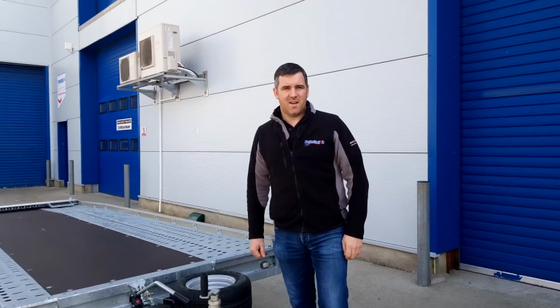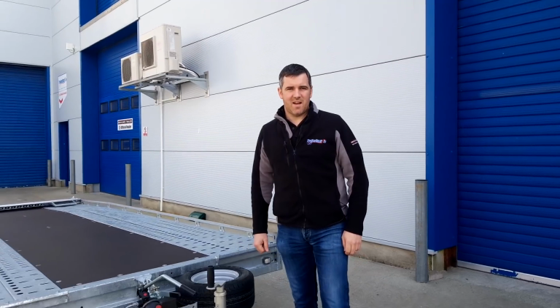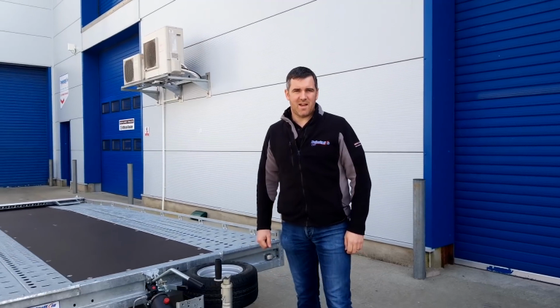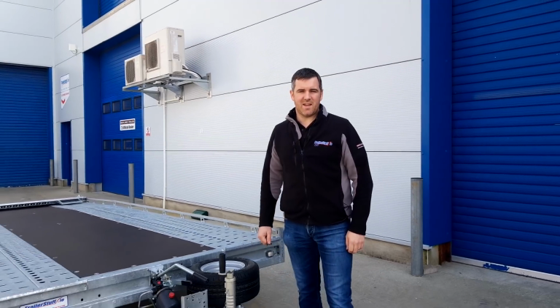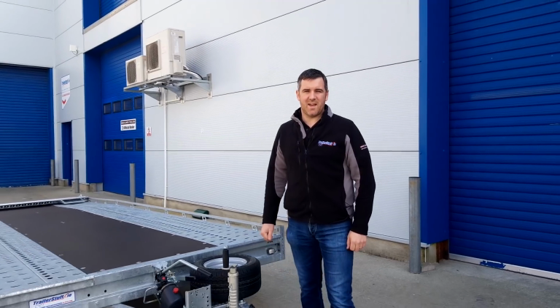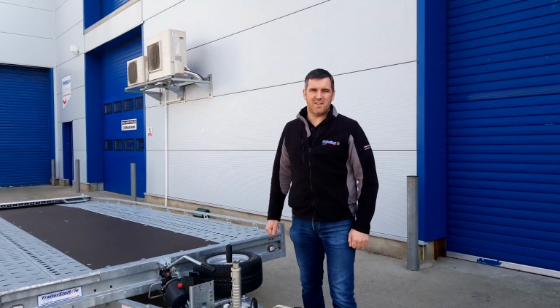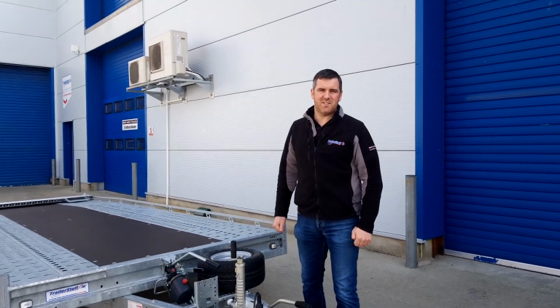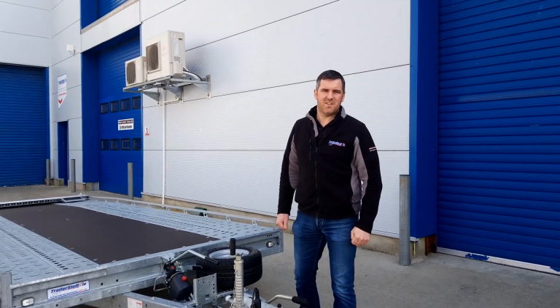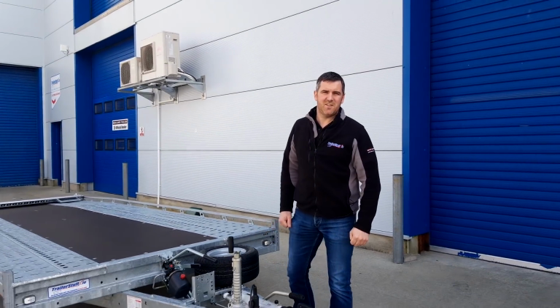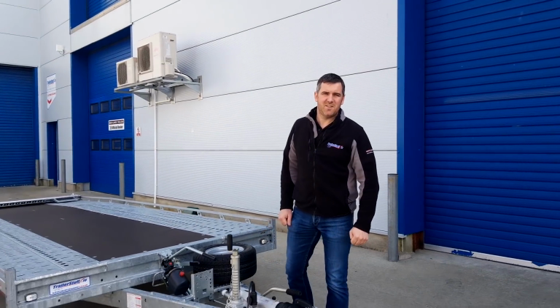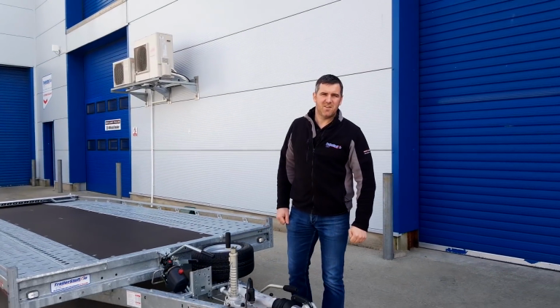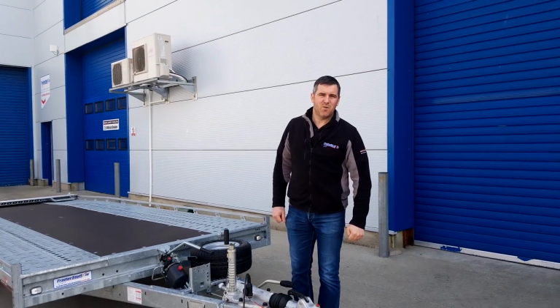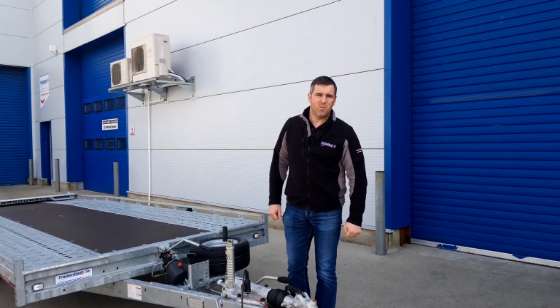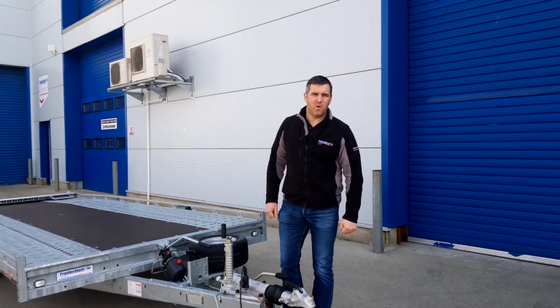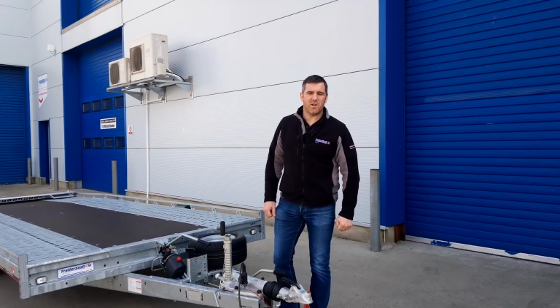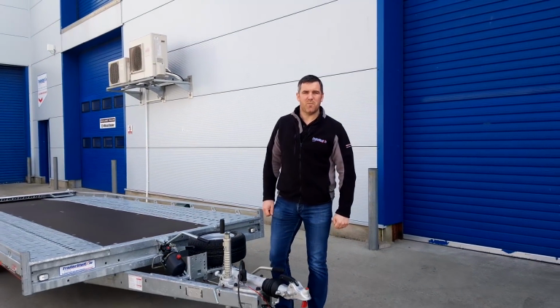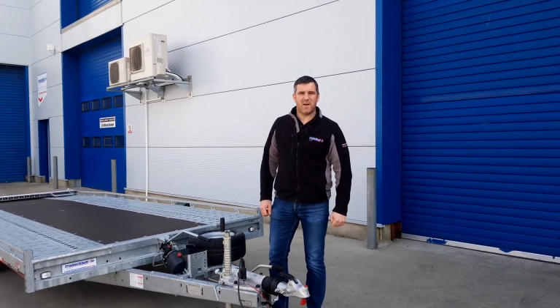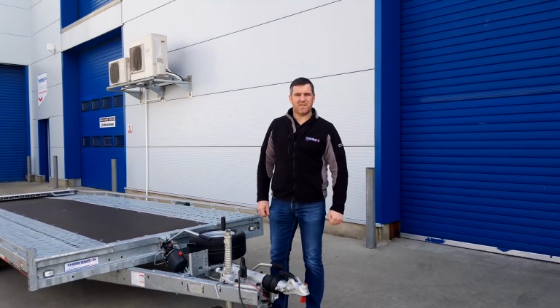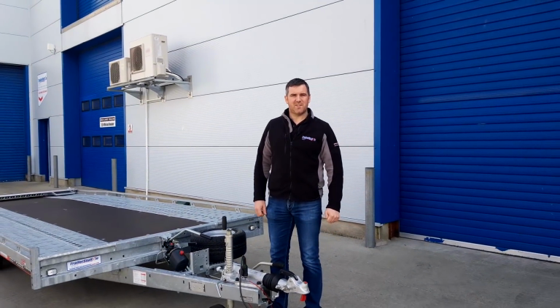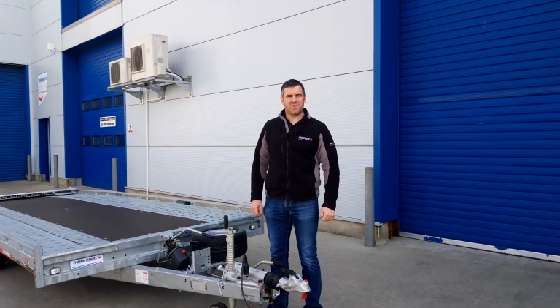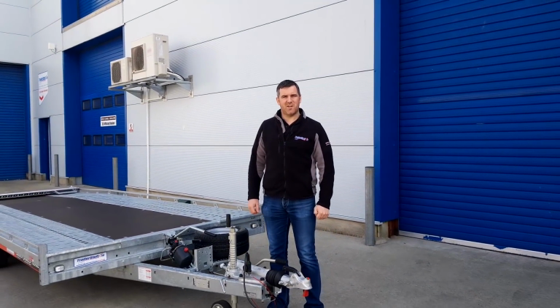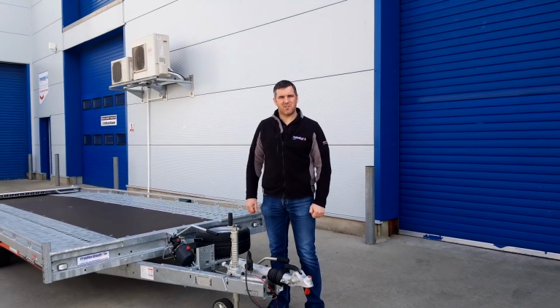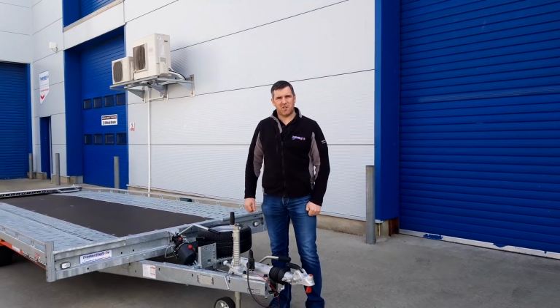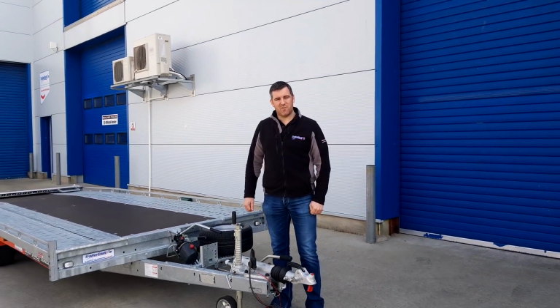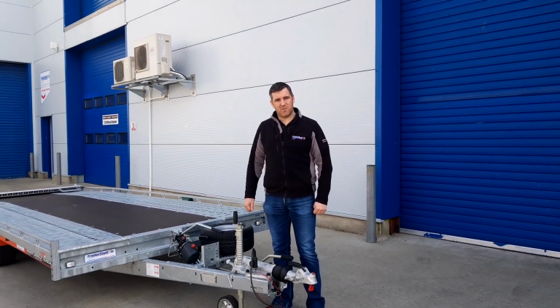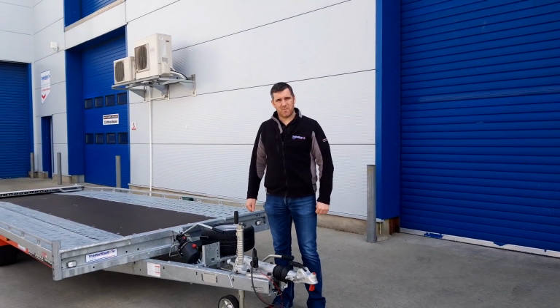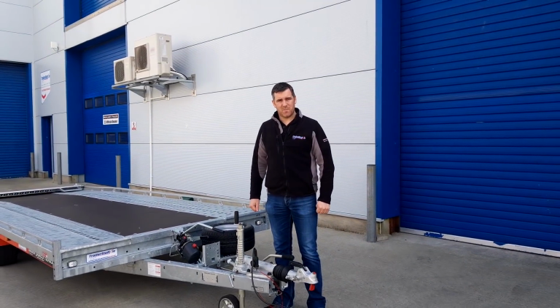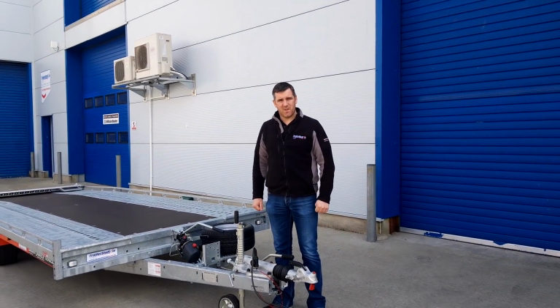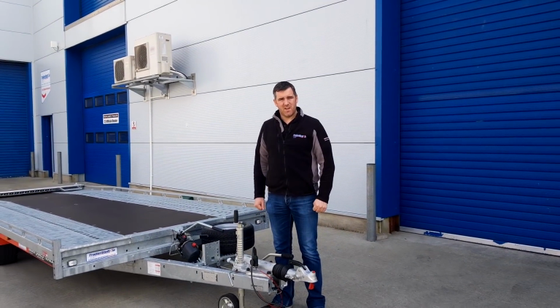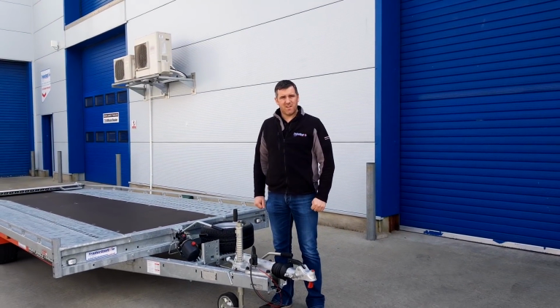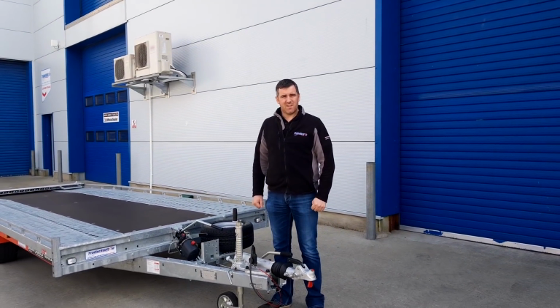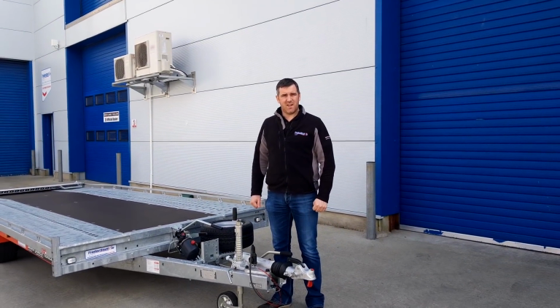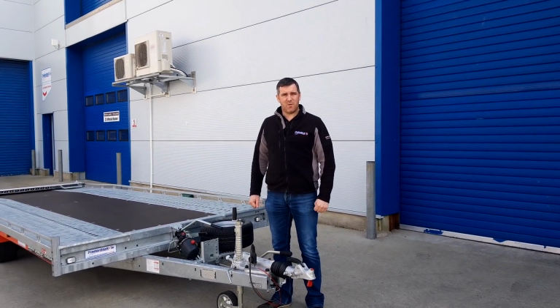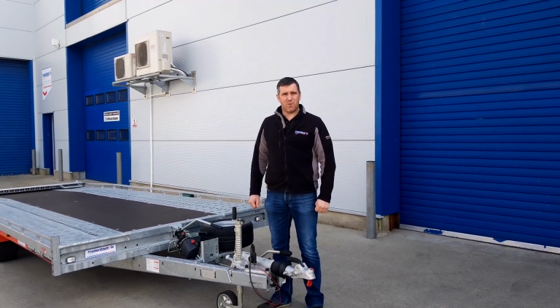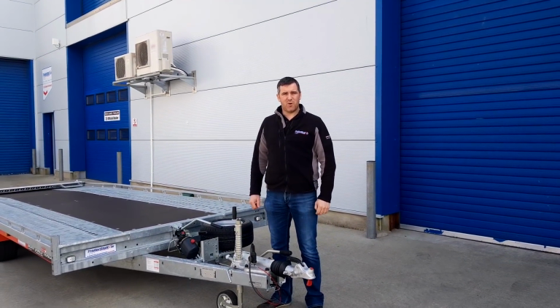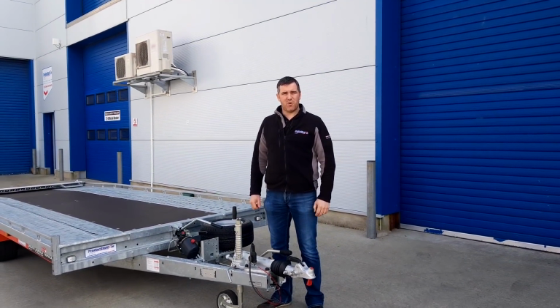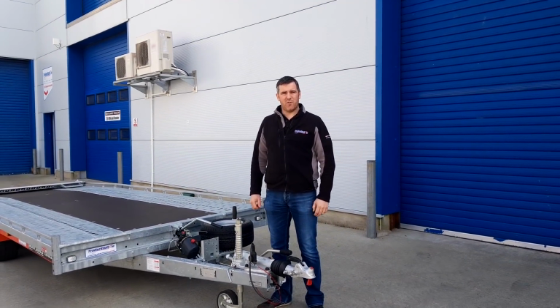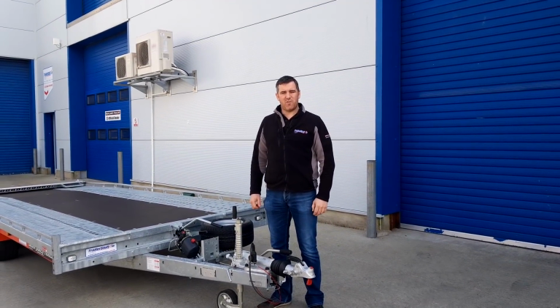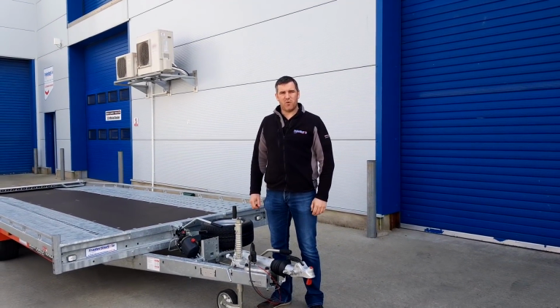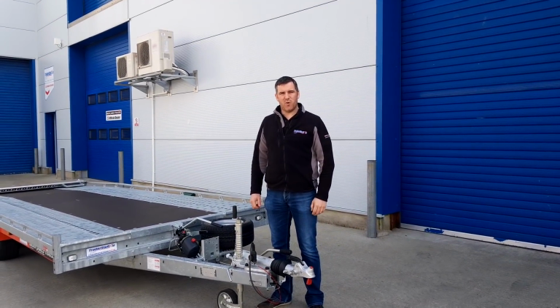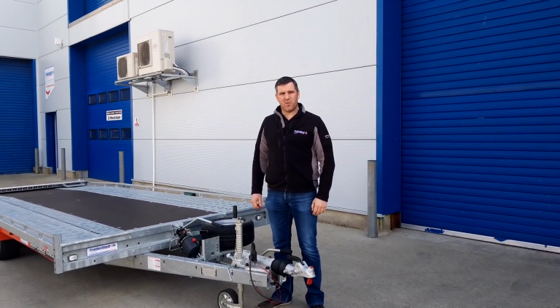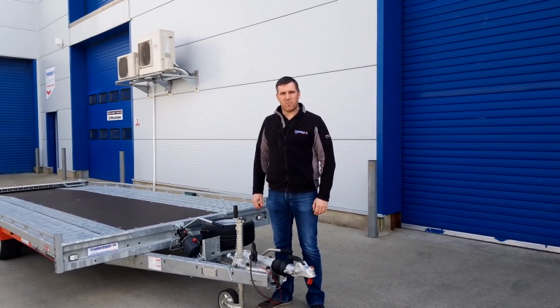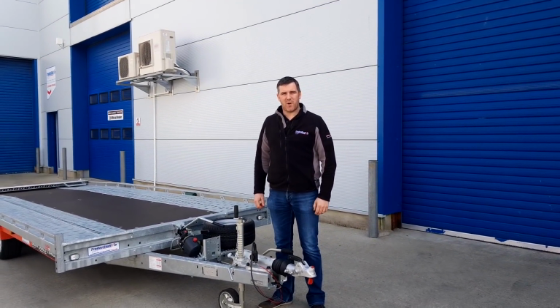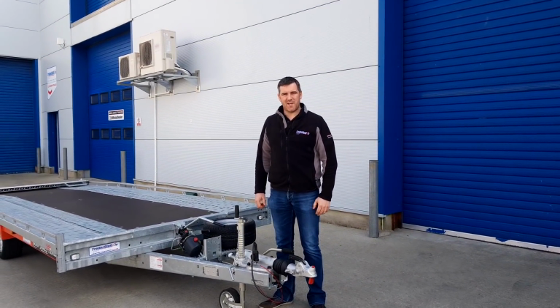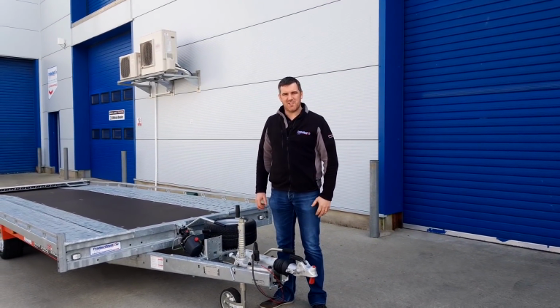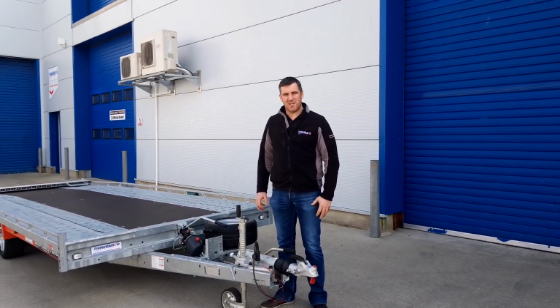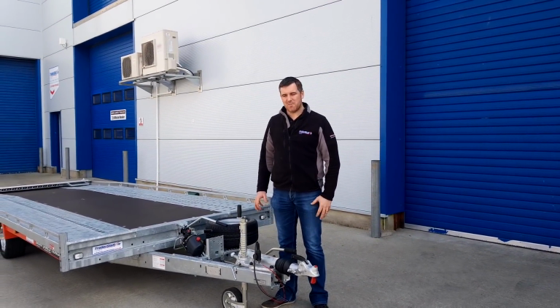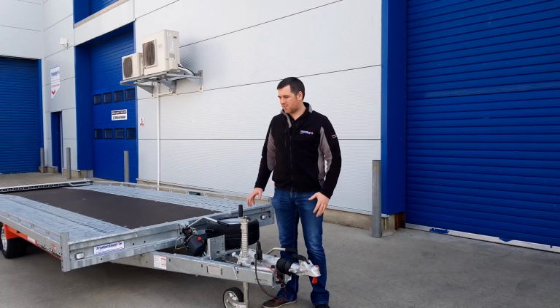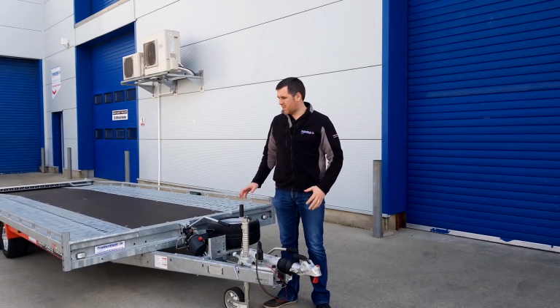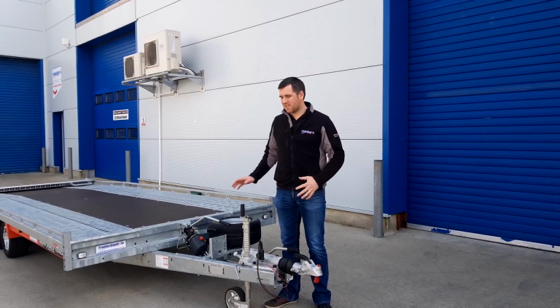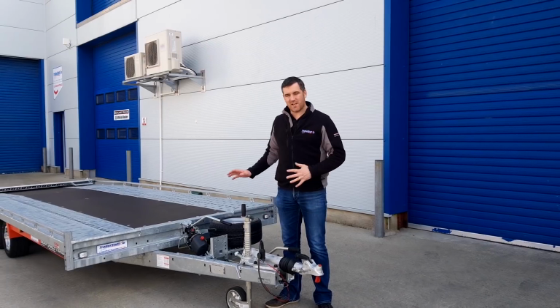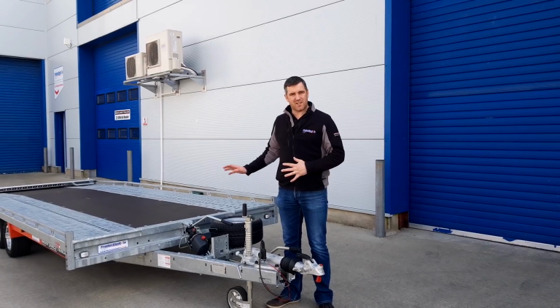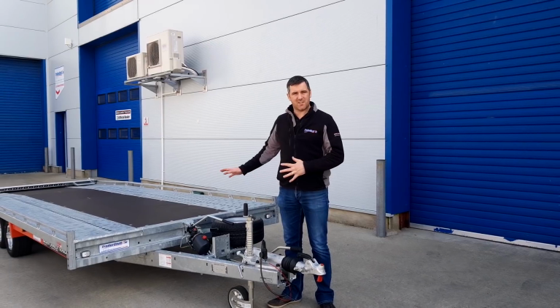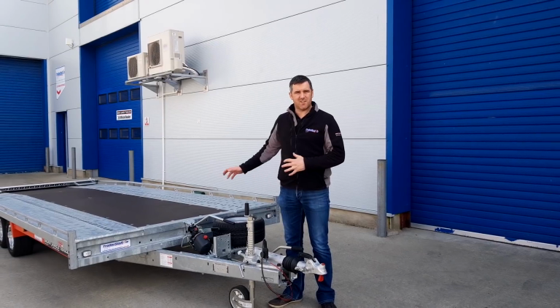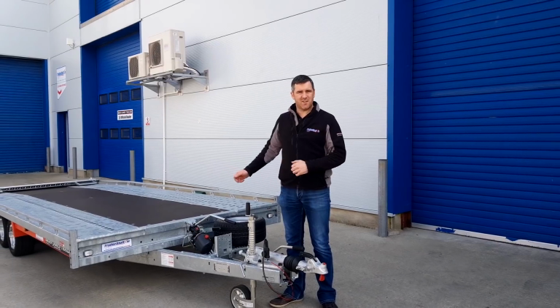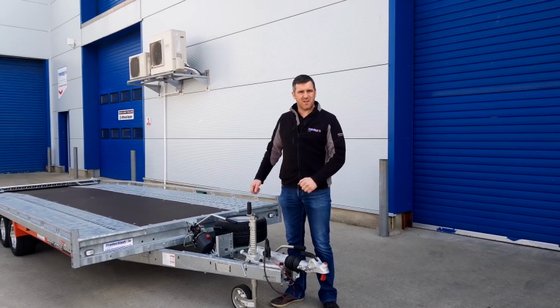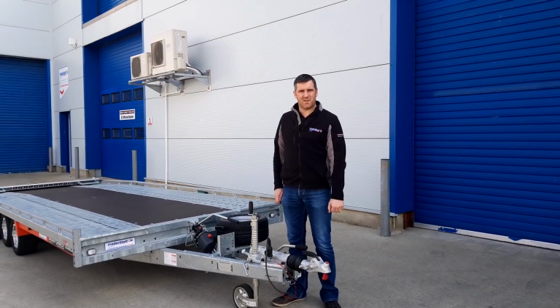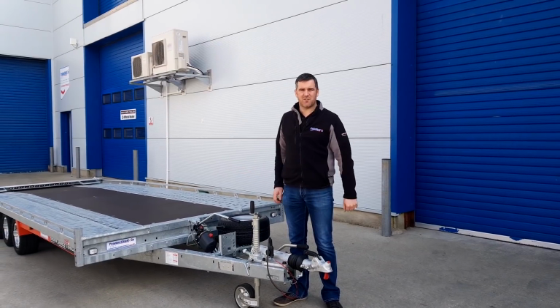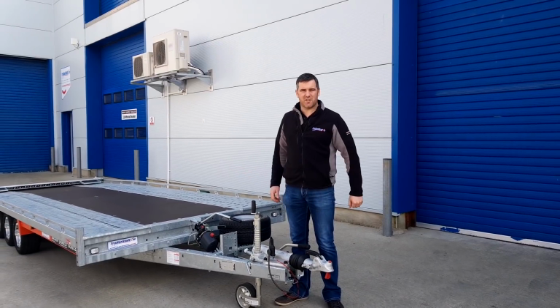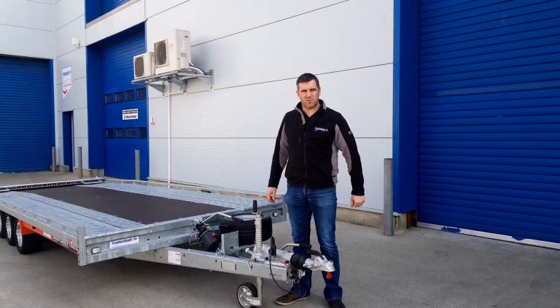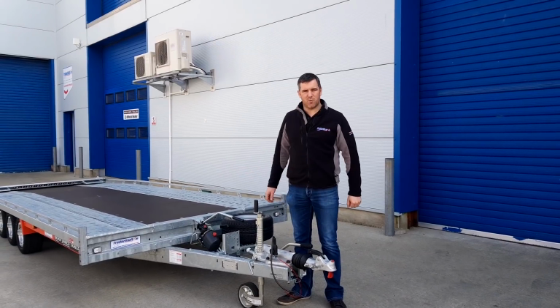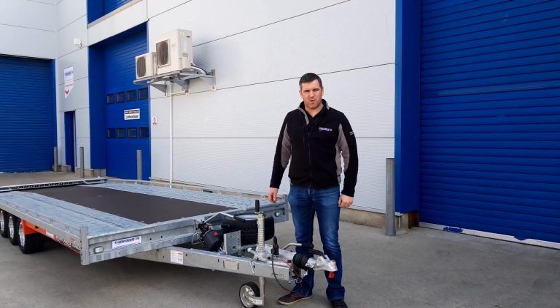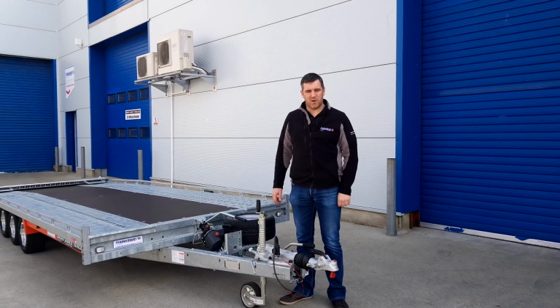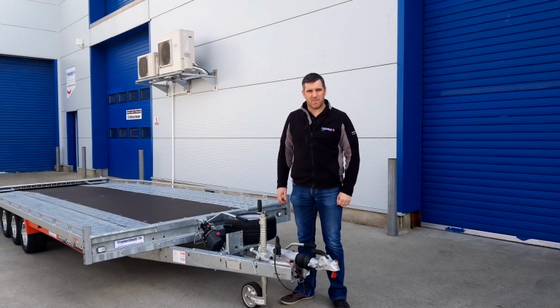Hi guys, welcome back to Trailer Stuff. Today we're doing a review on the Brian James T6 car transporter.